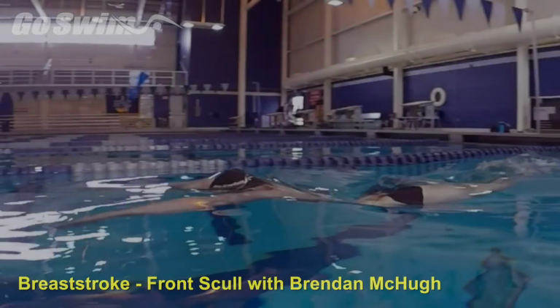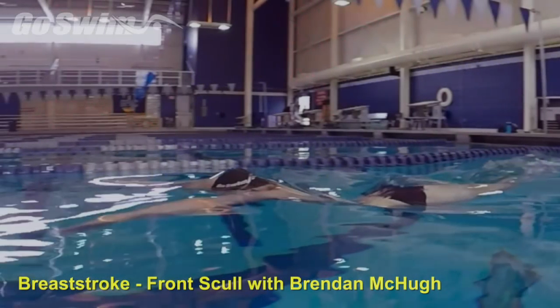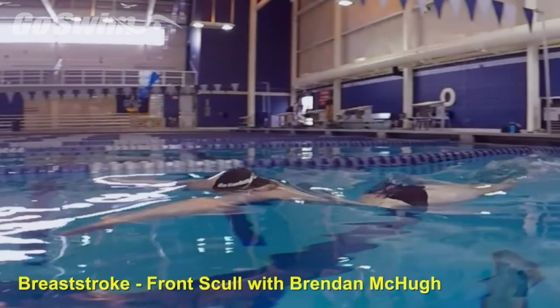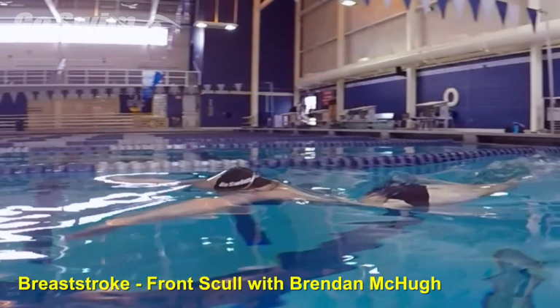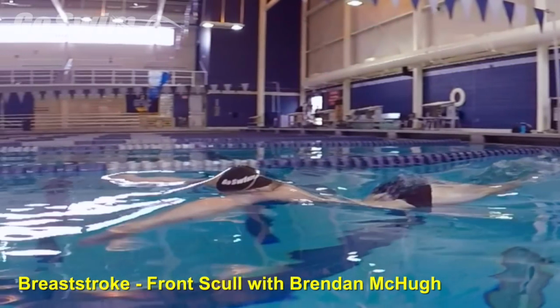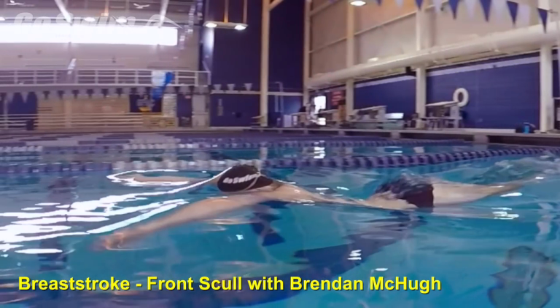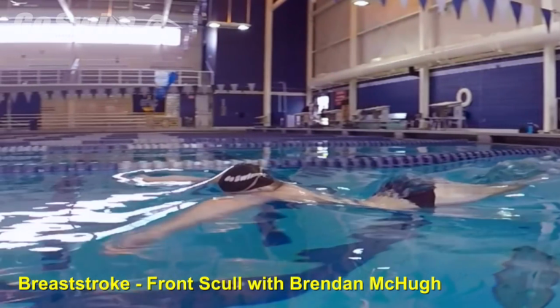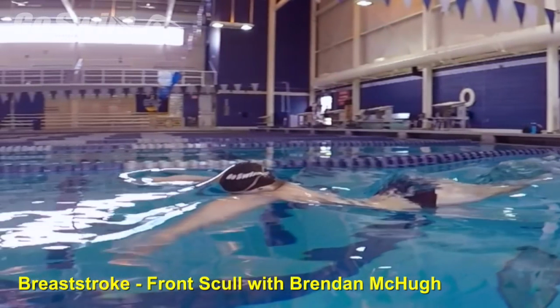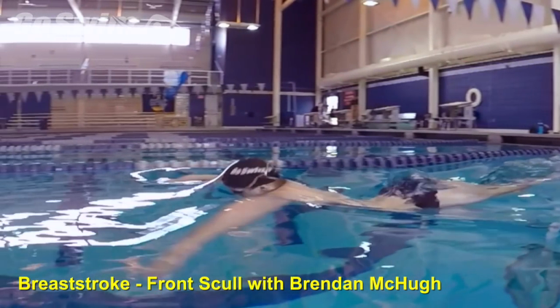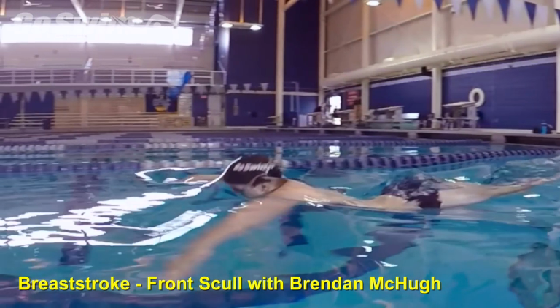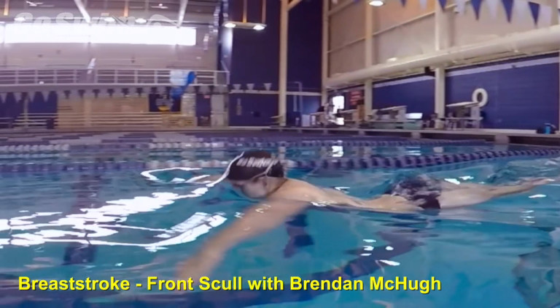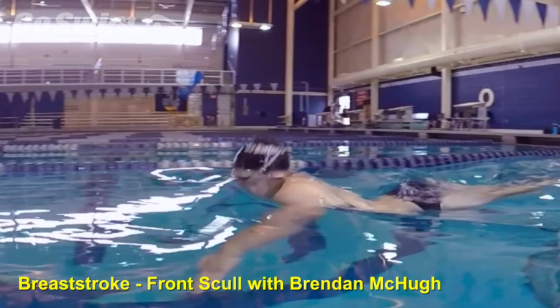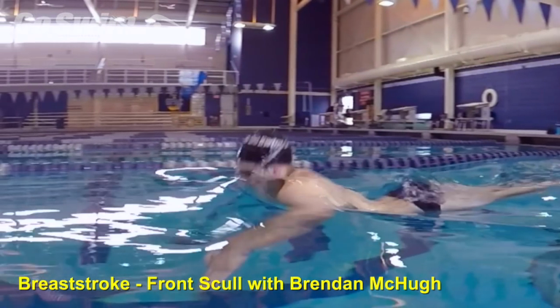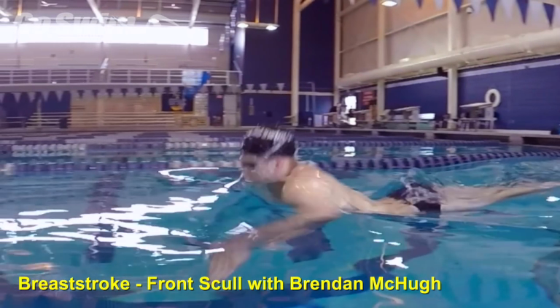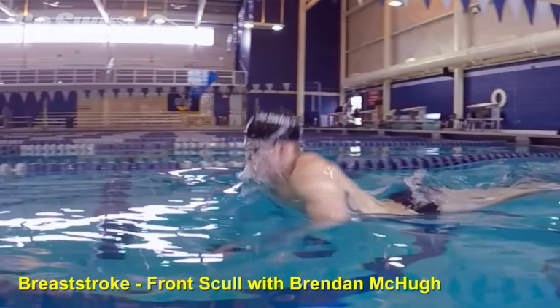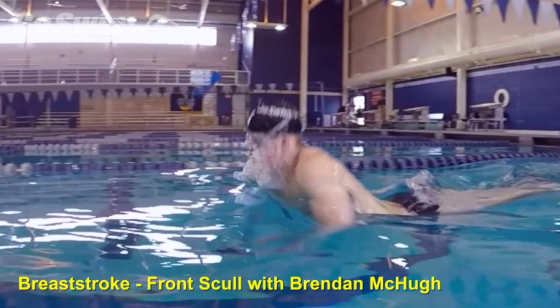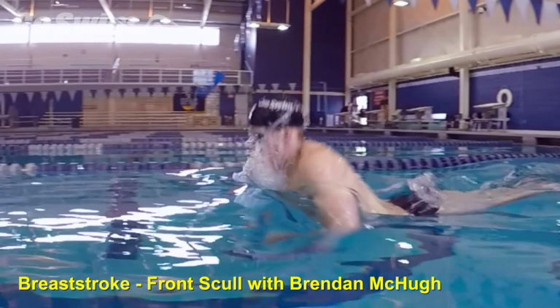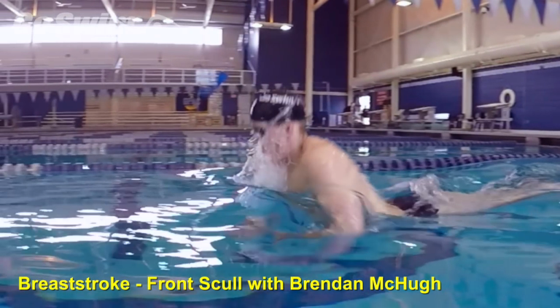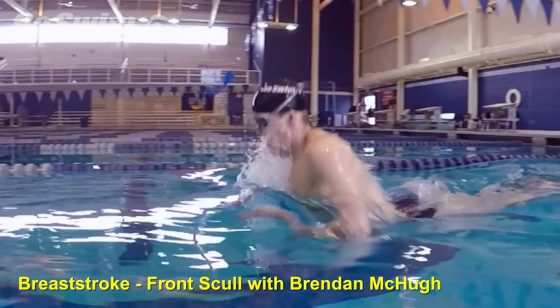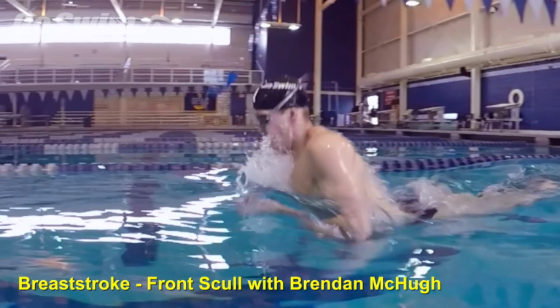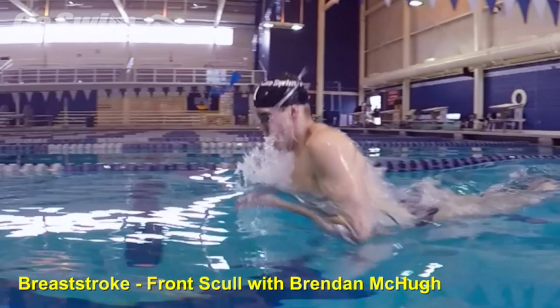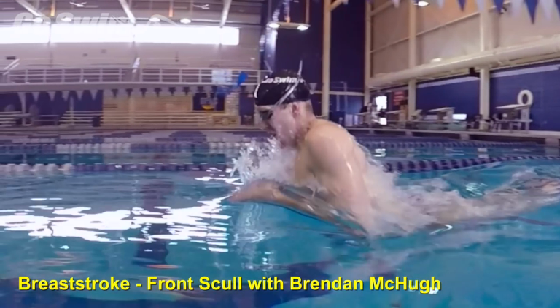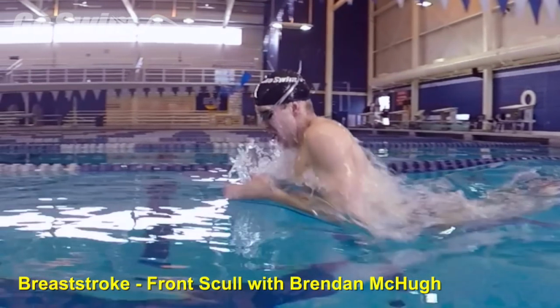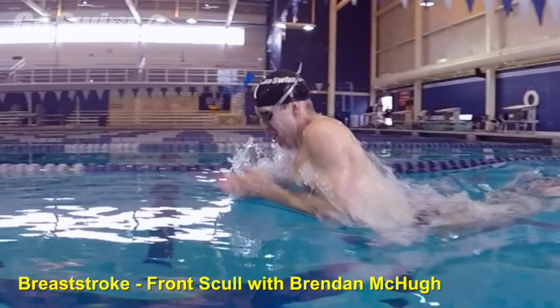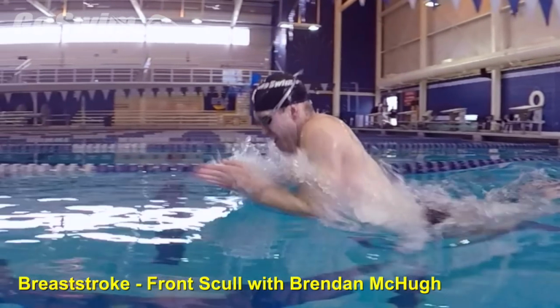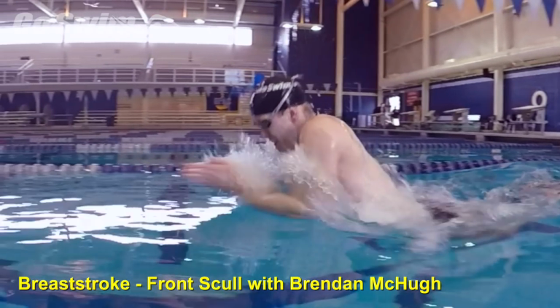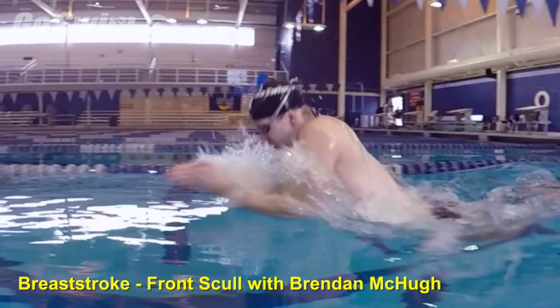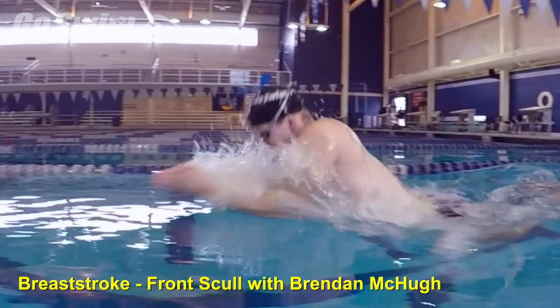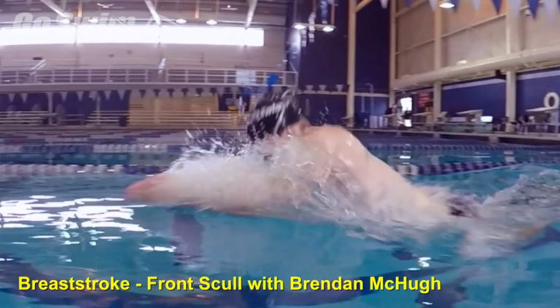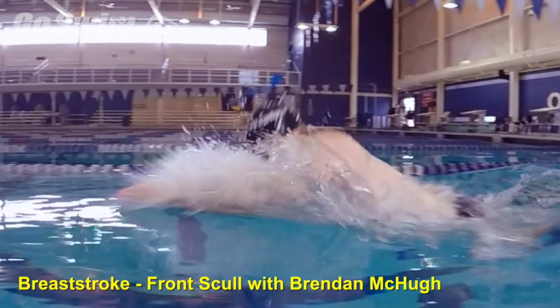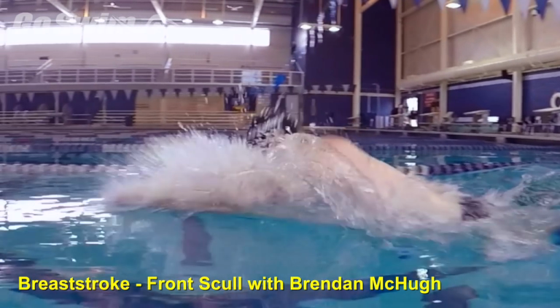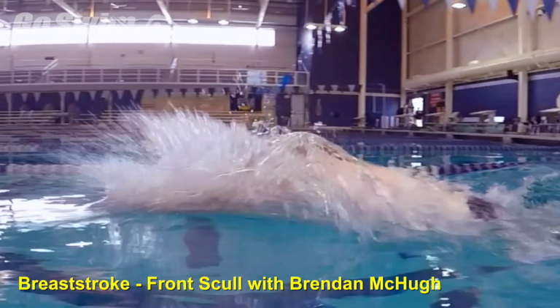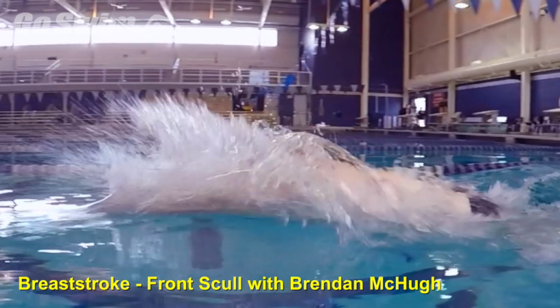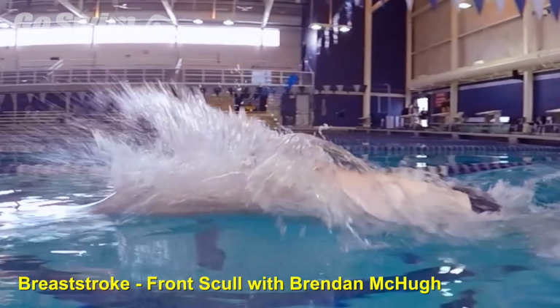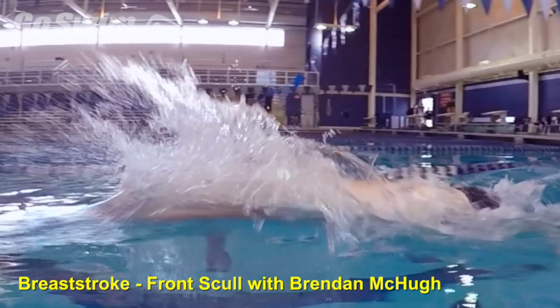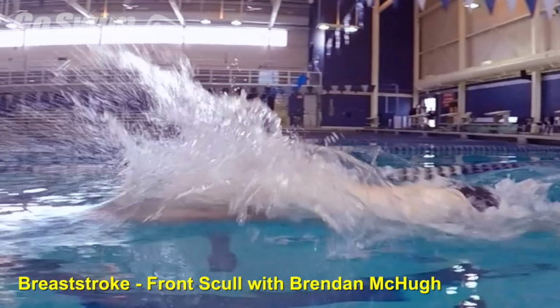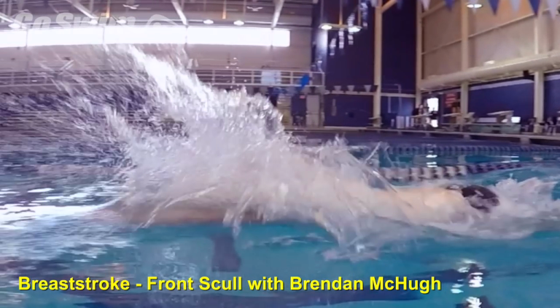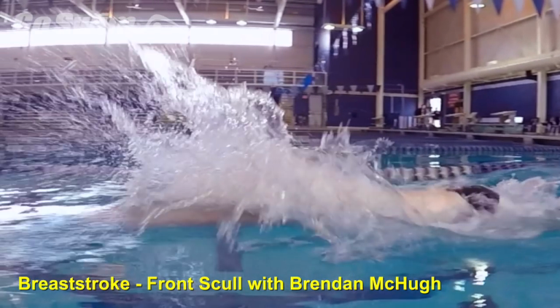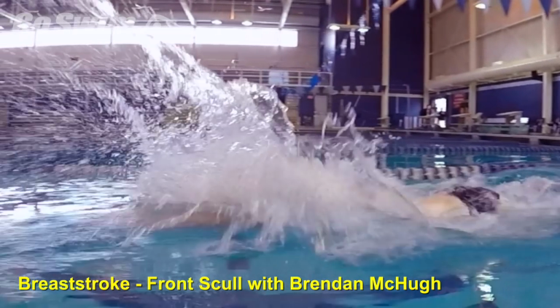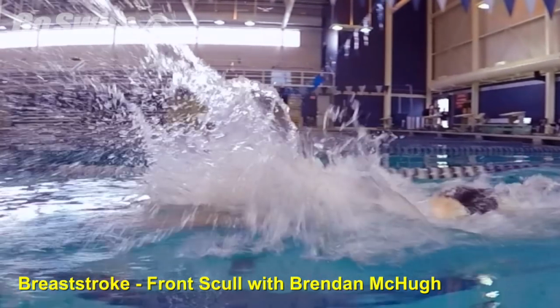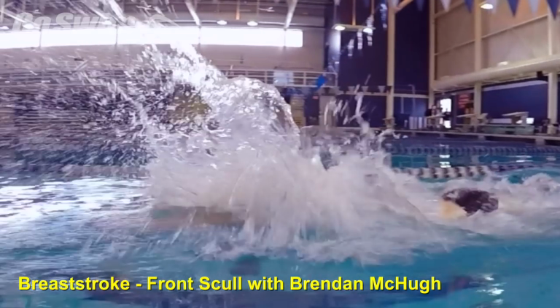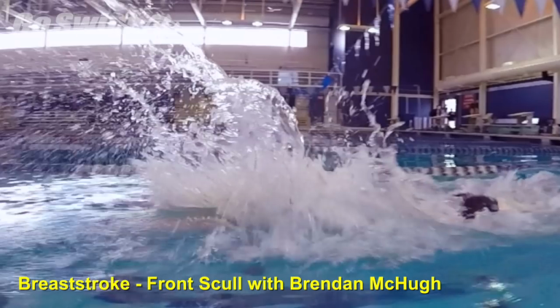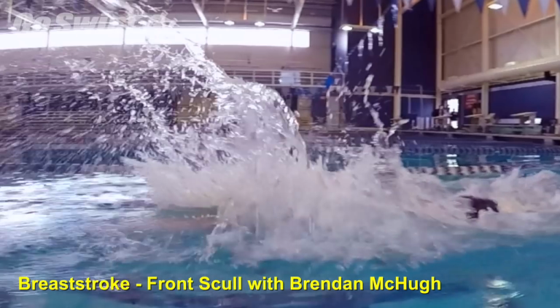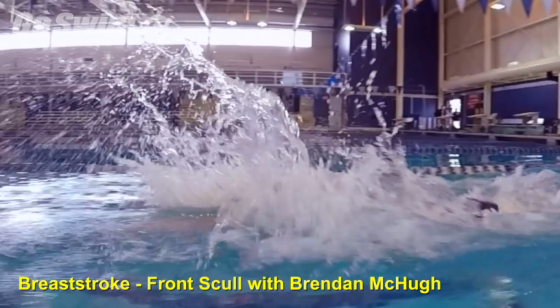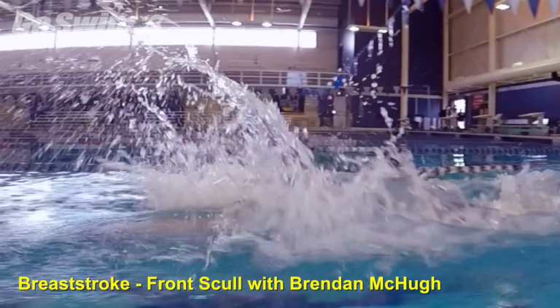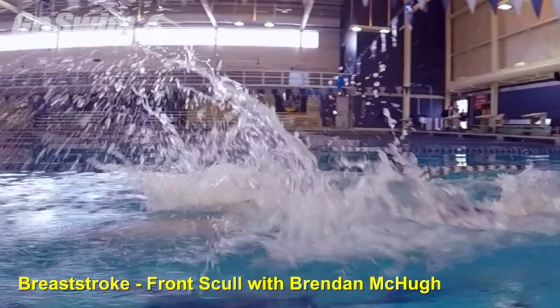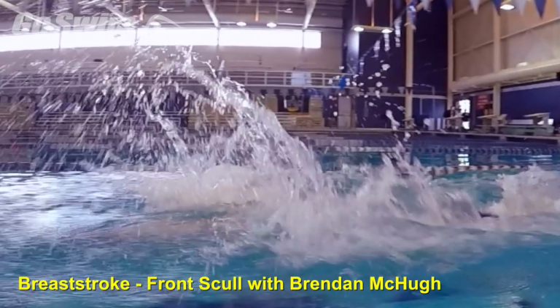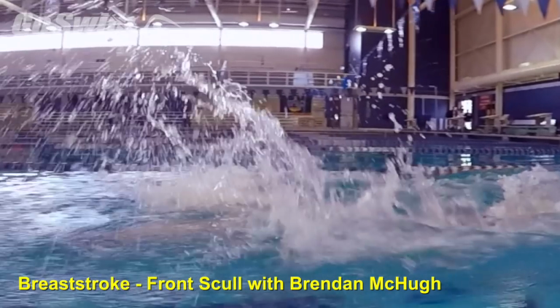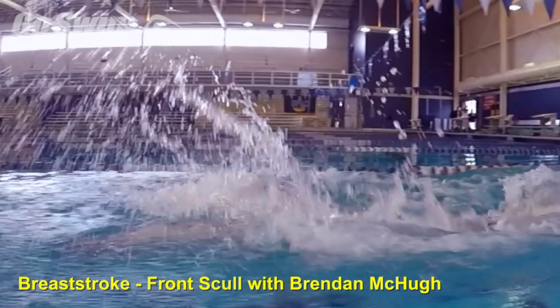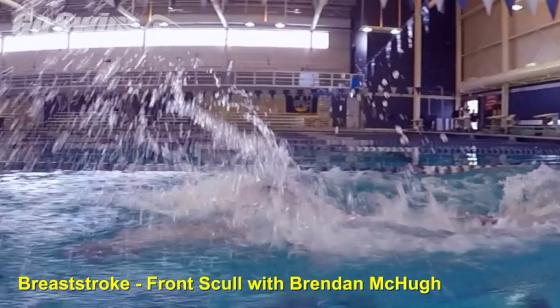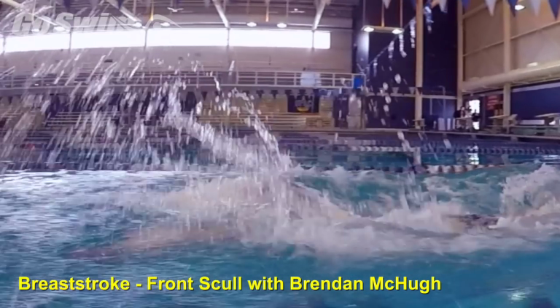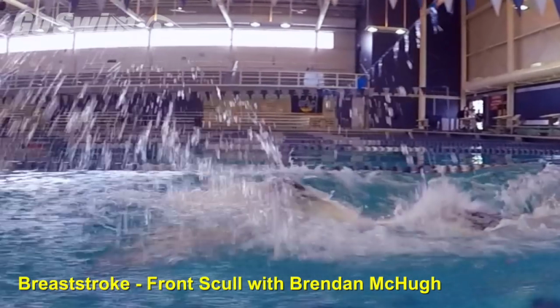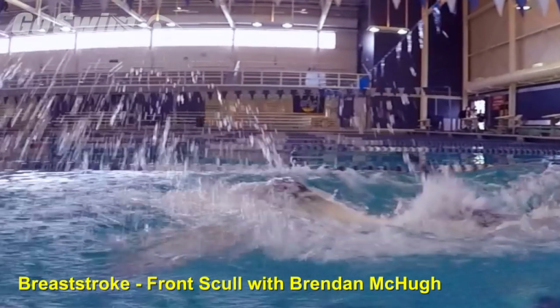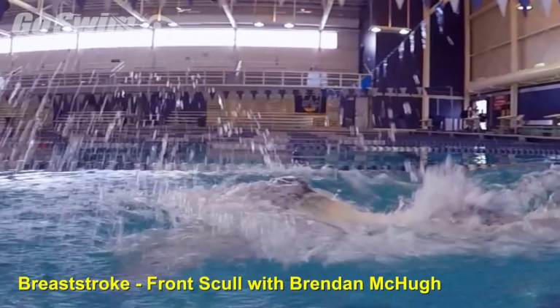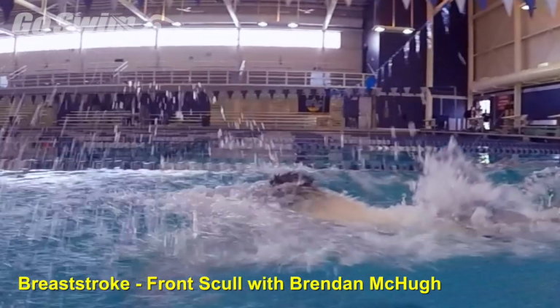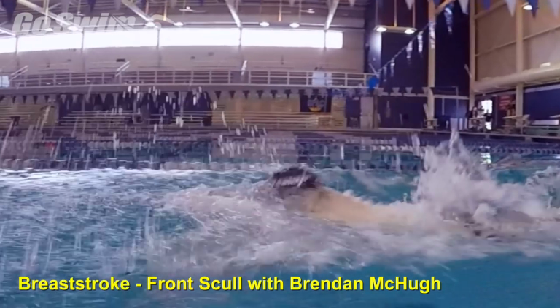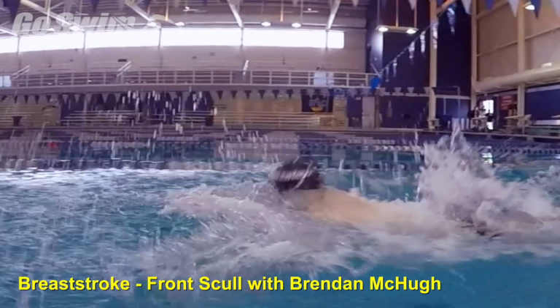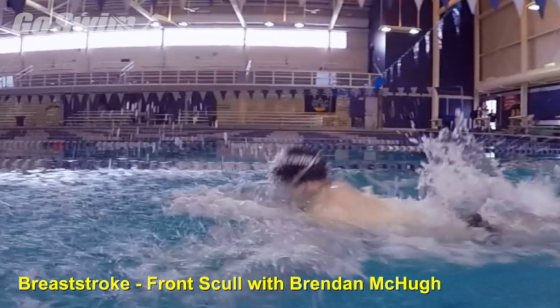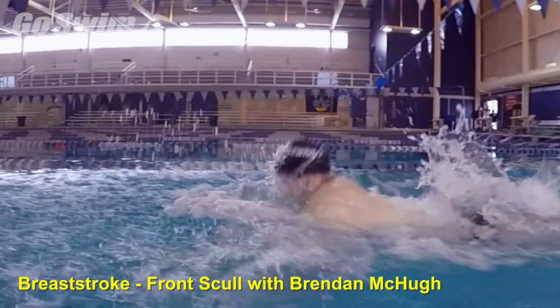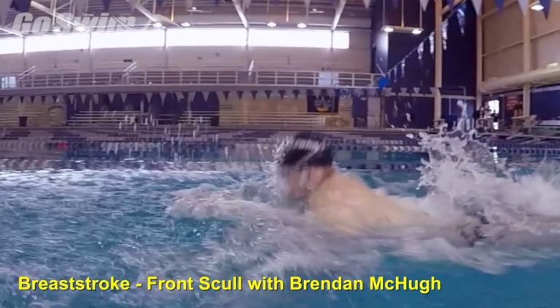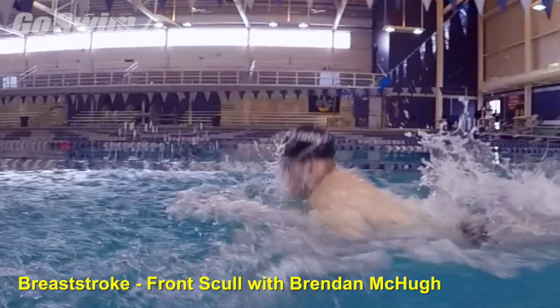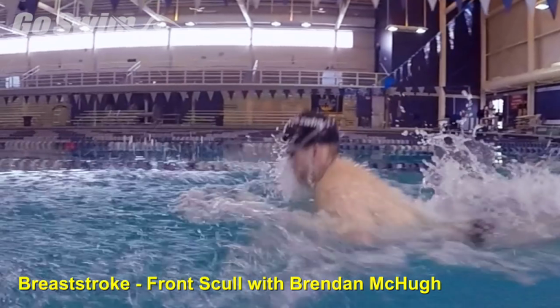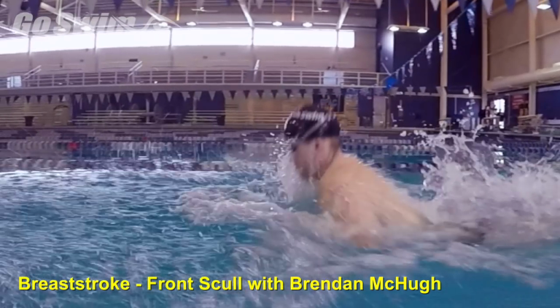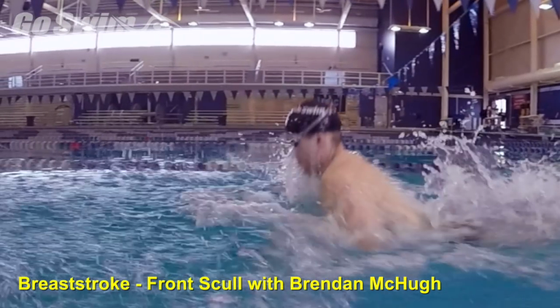When national team member Brendan McHugh thinks about going fast, he makes sure he focuses on the initial connection with the hands.